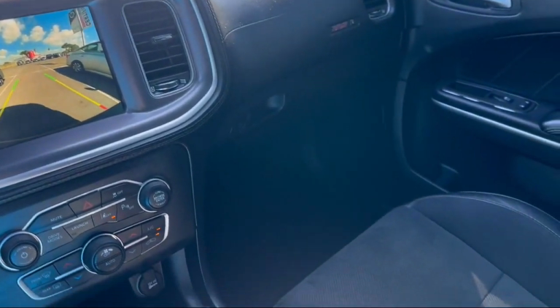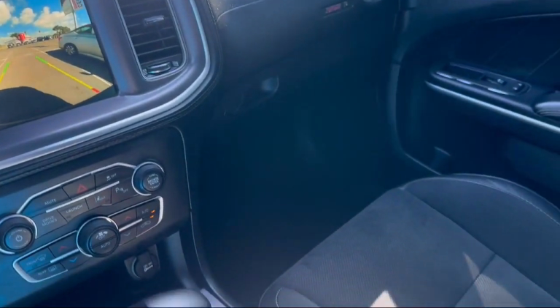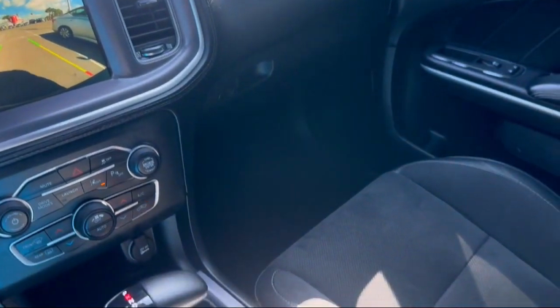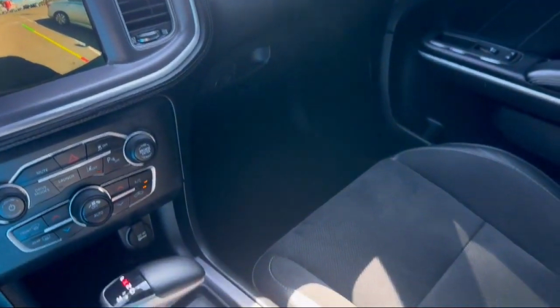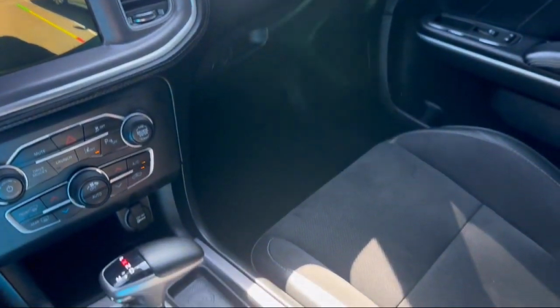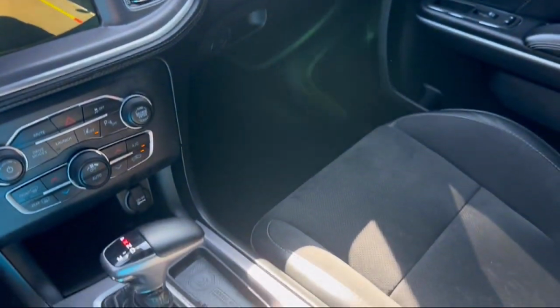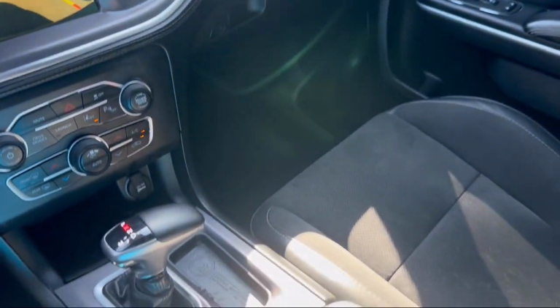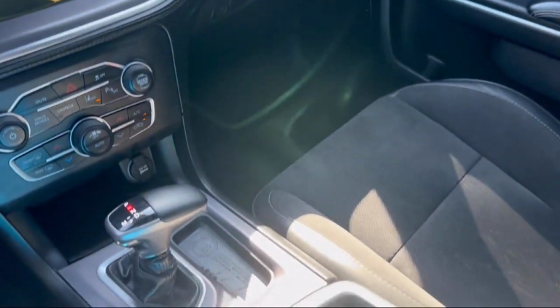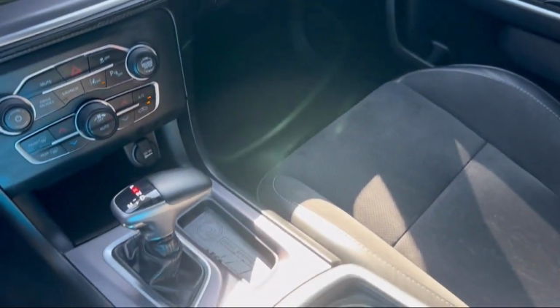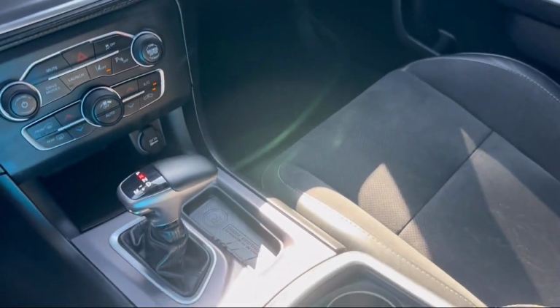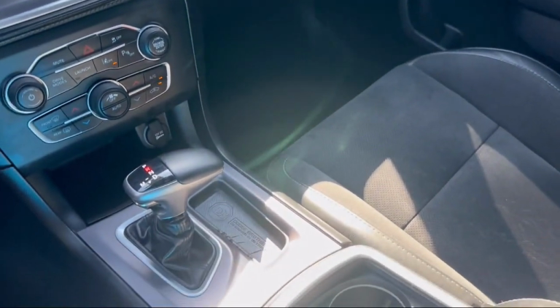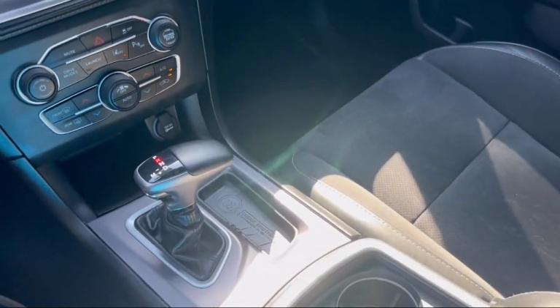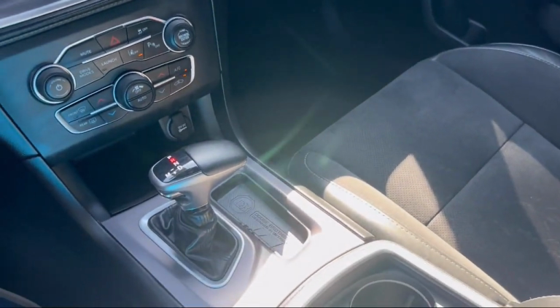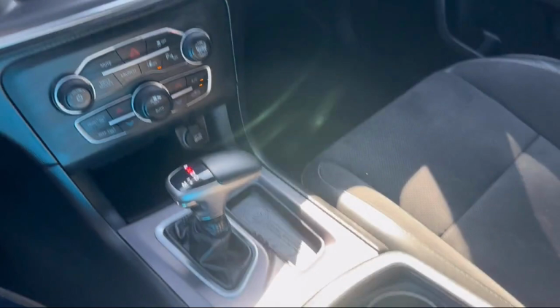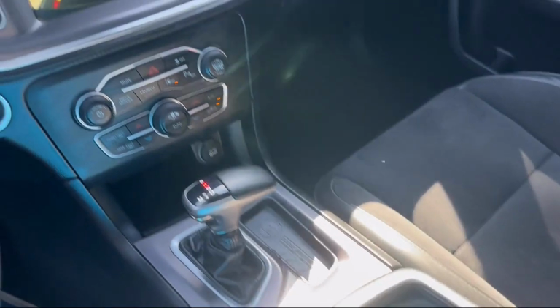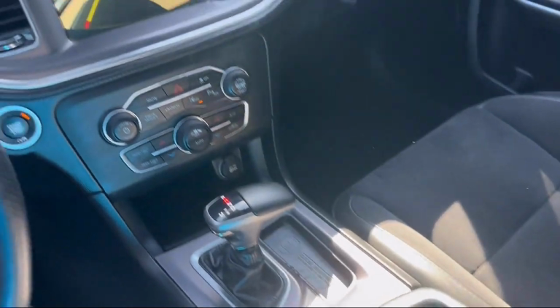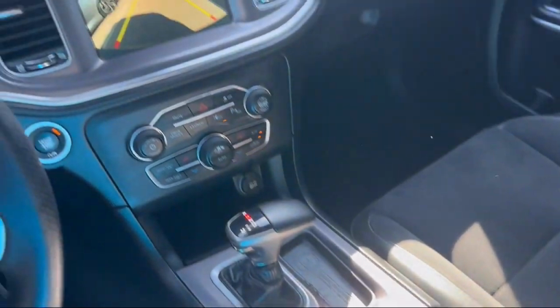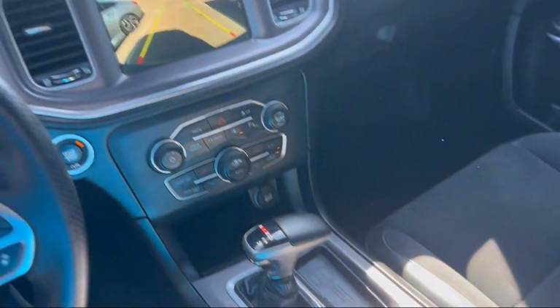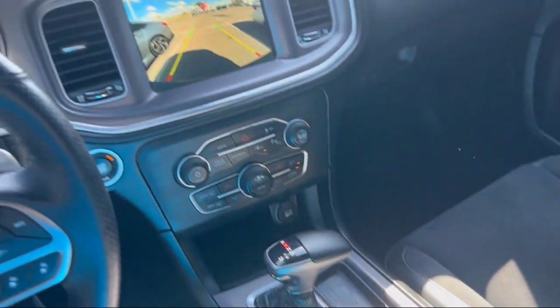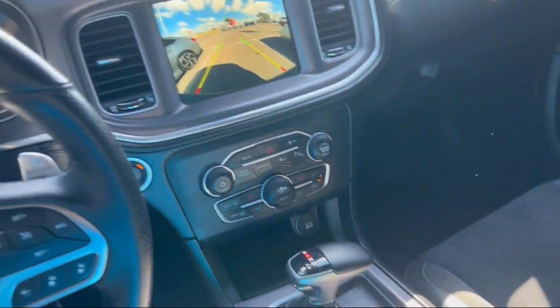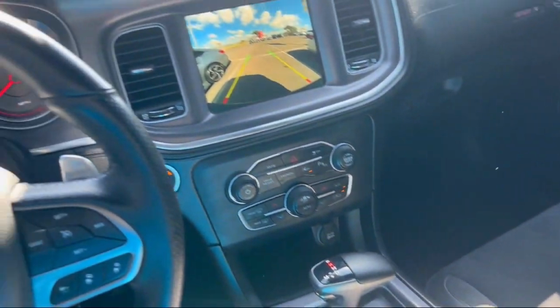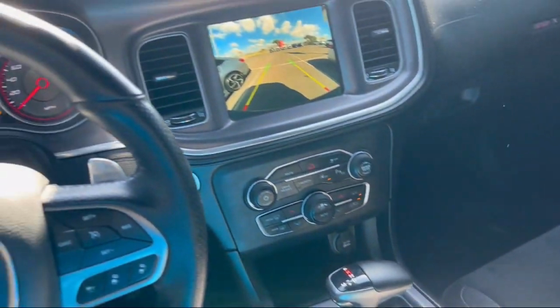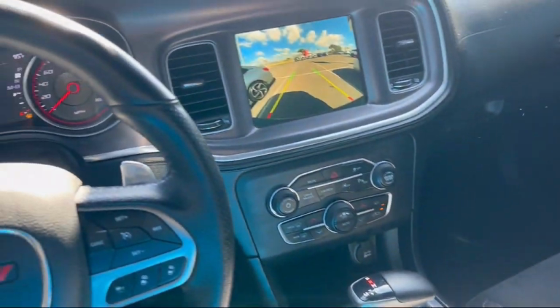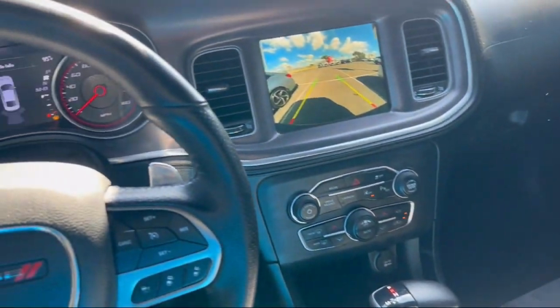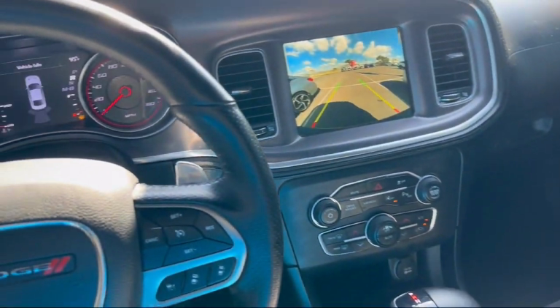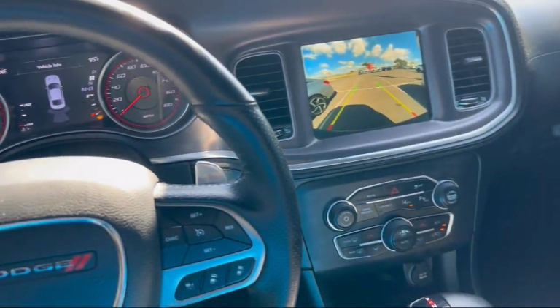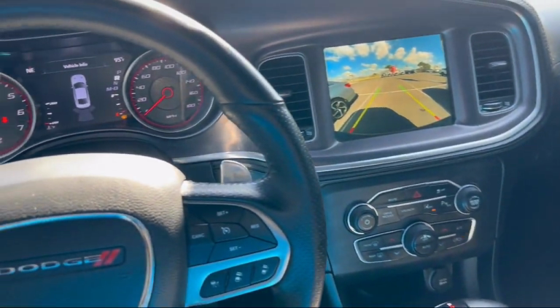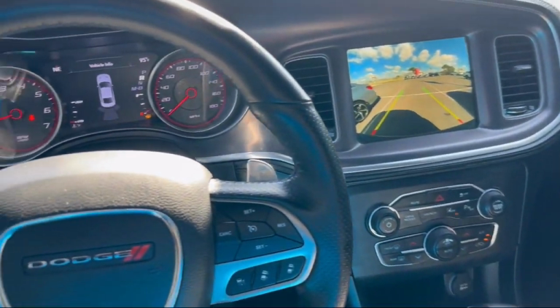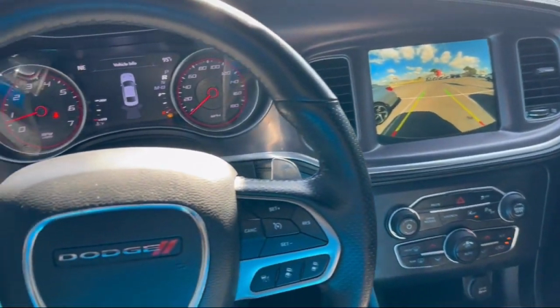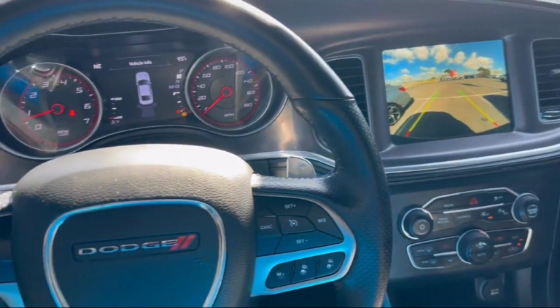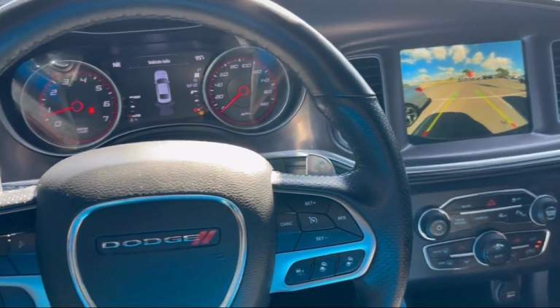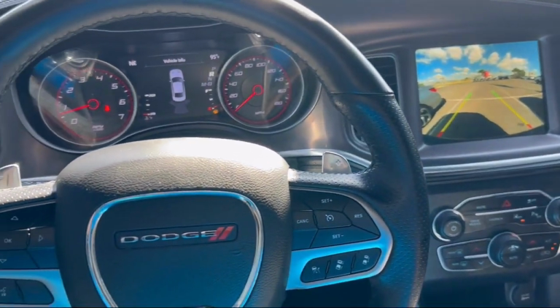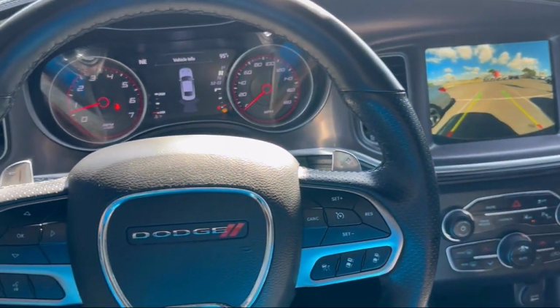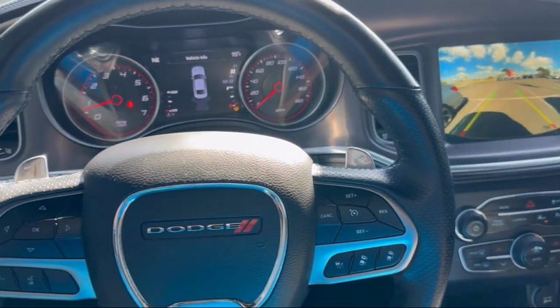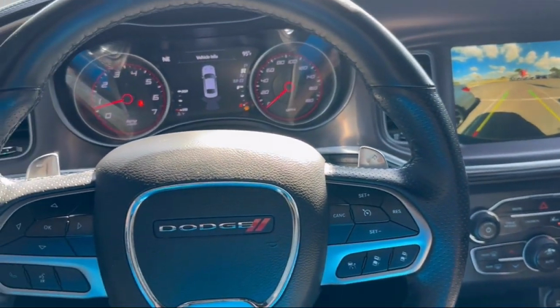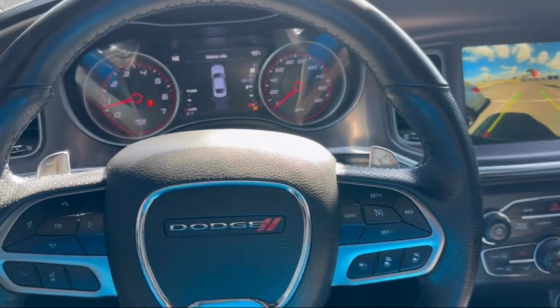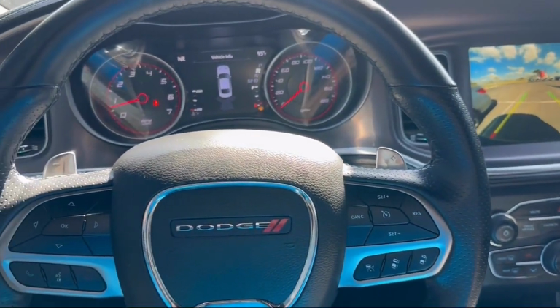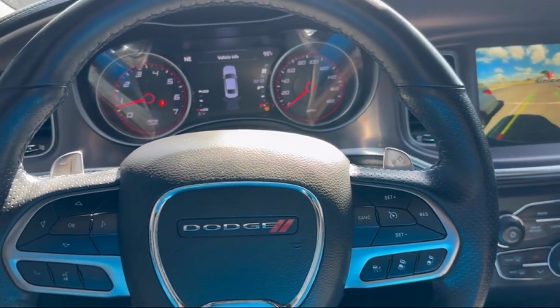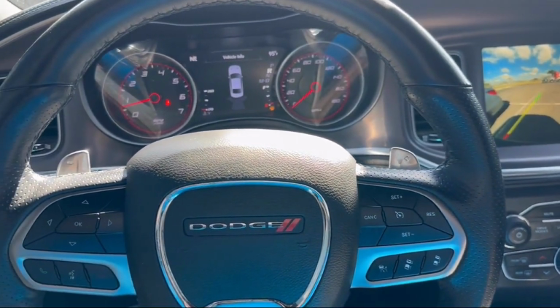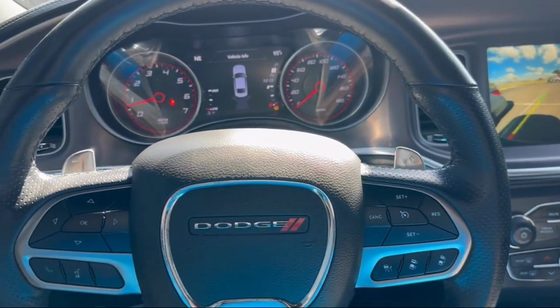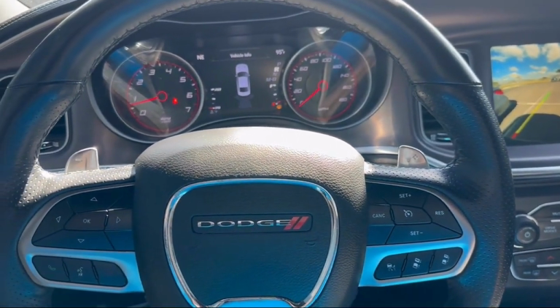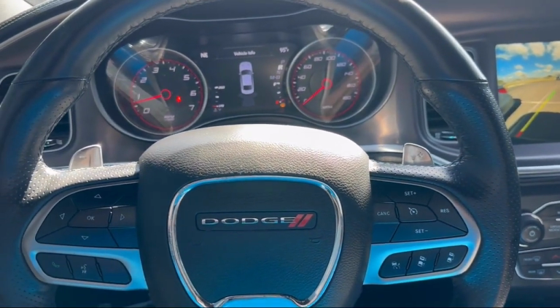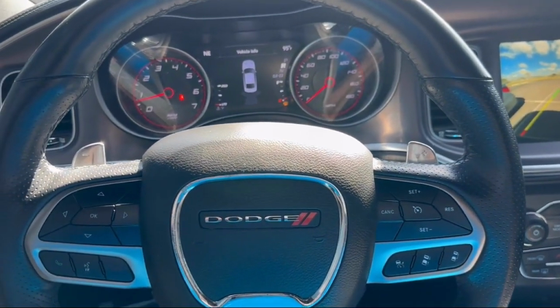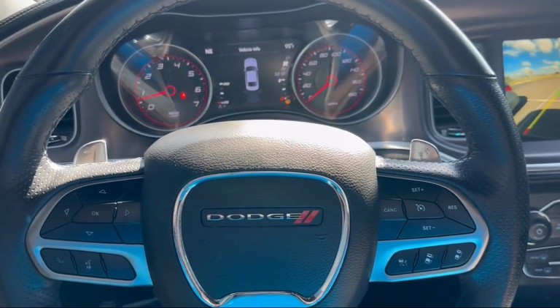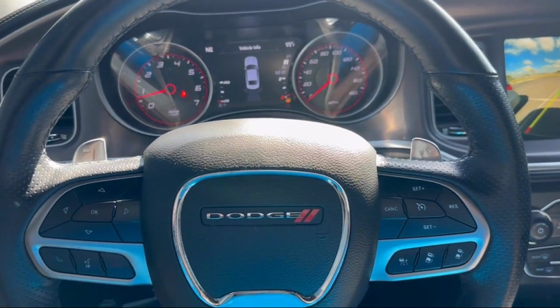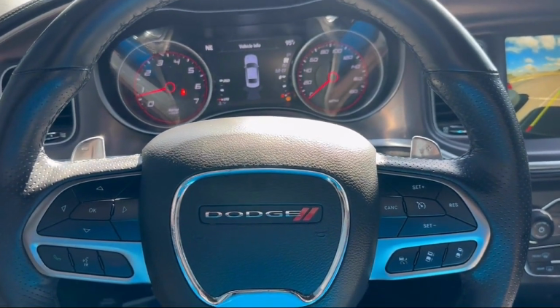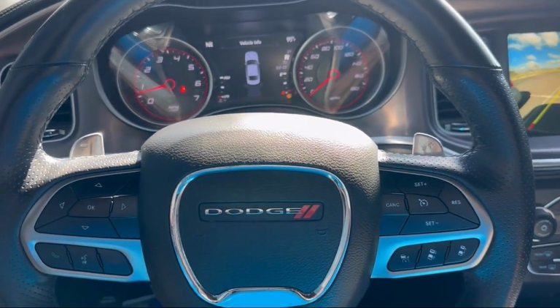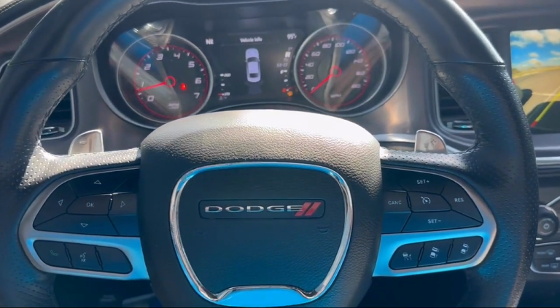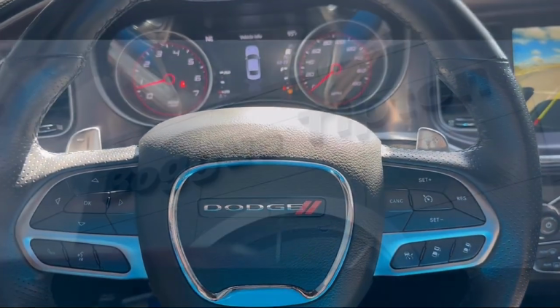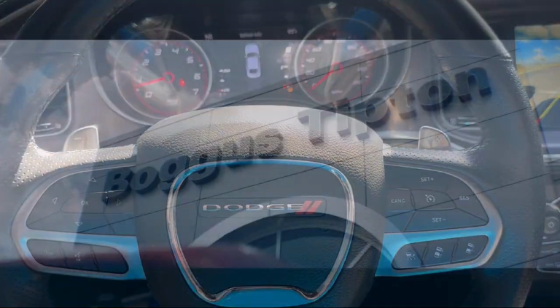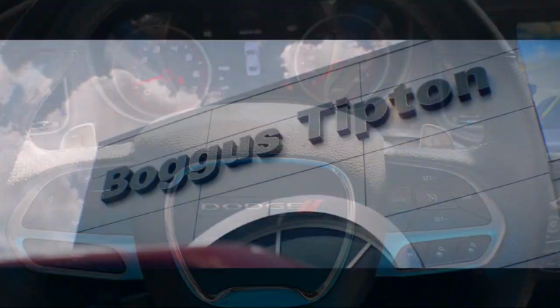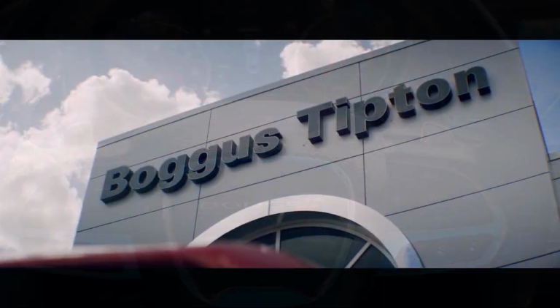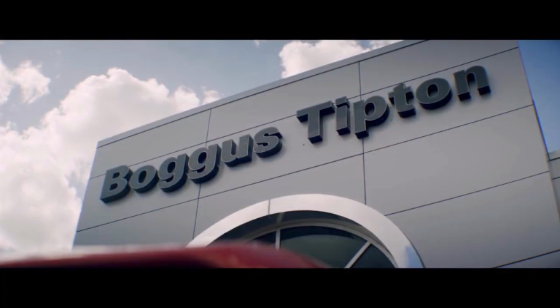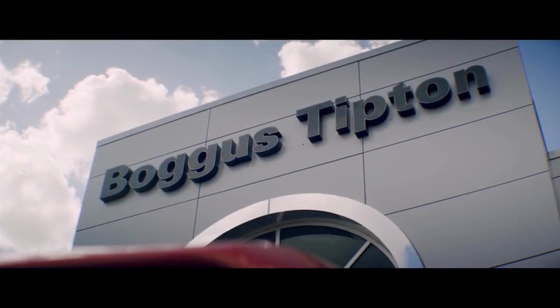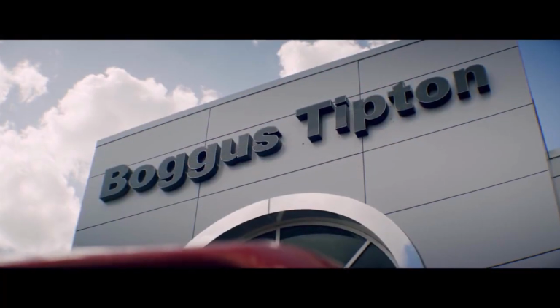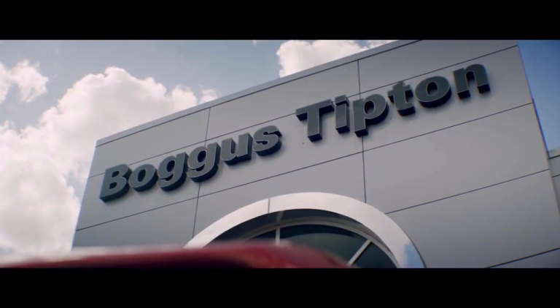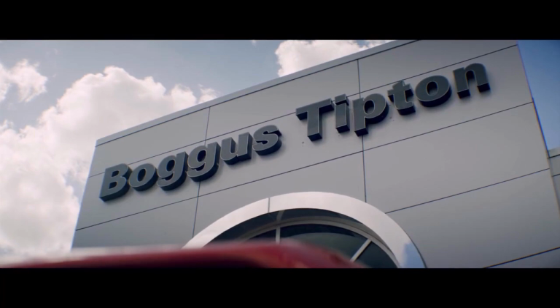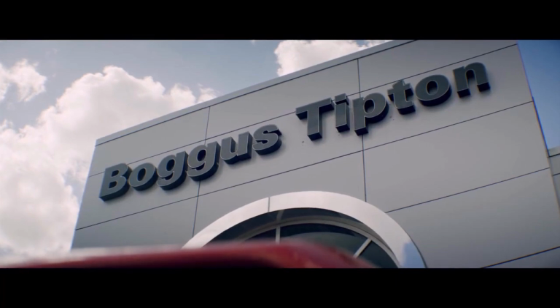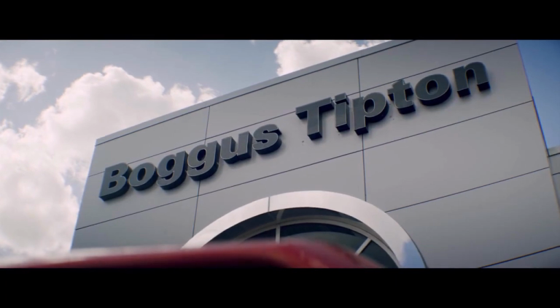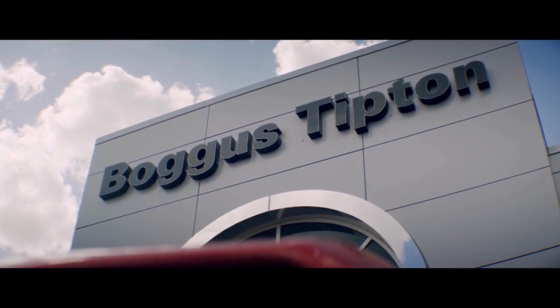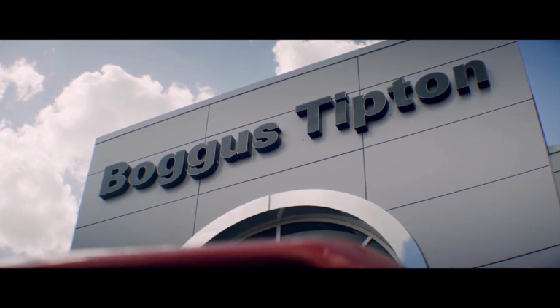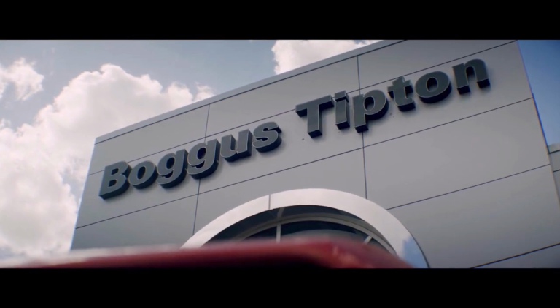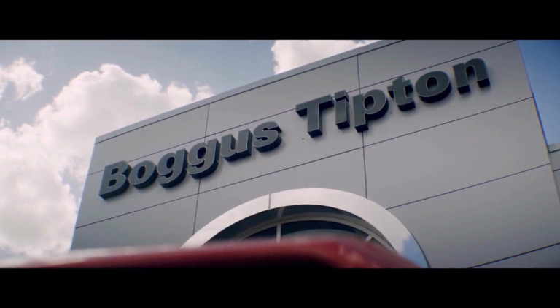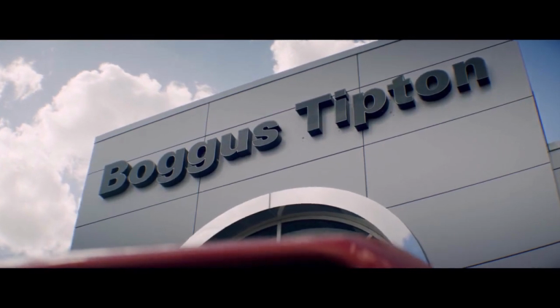All that while offering the best deals and the lowest interest rates available. So come see us today. Bogus Tipton — Driving Tradition.